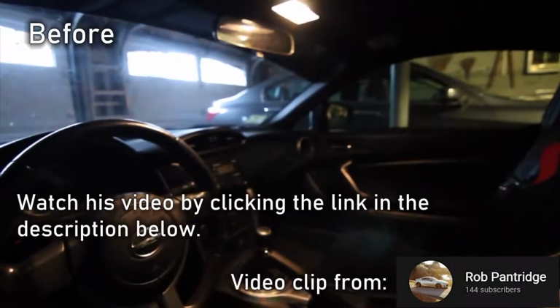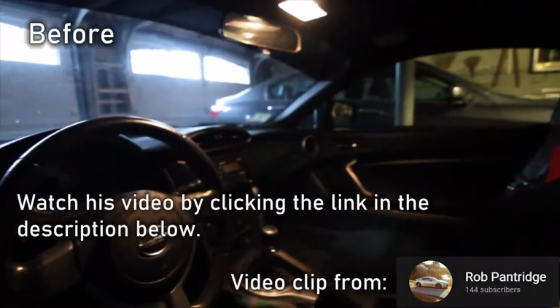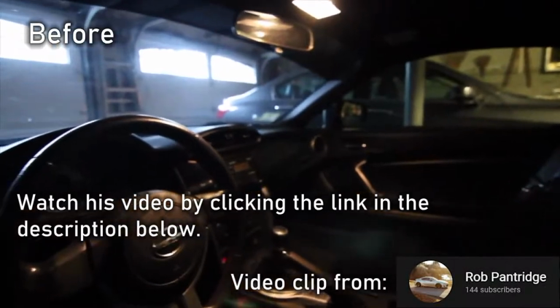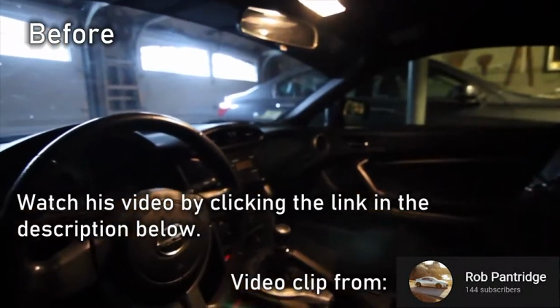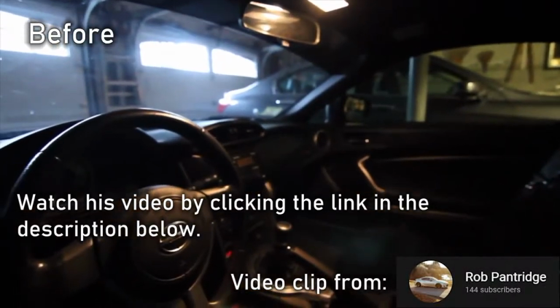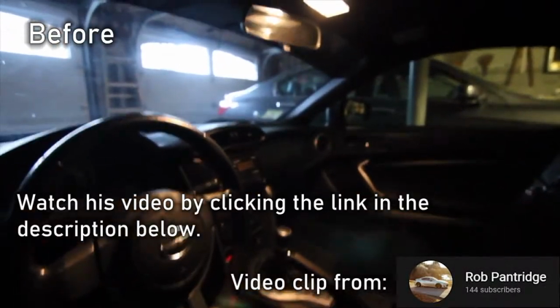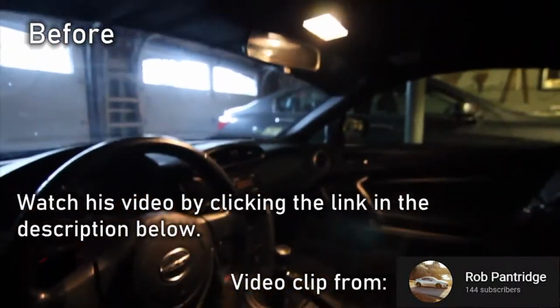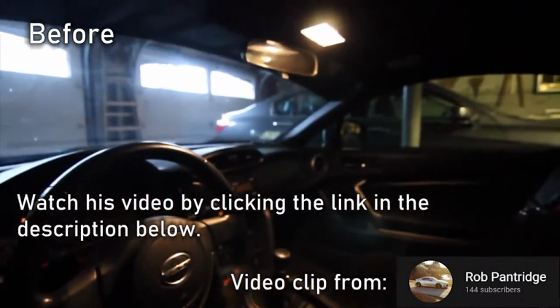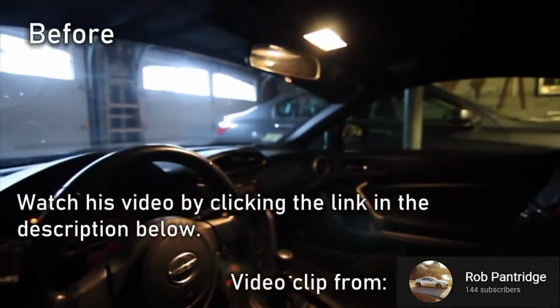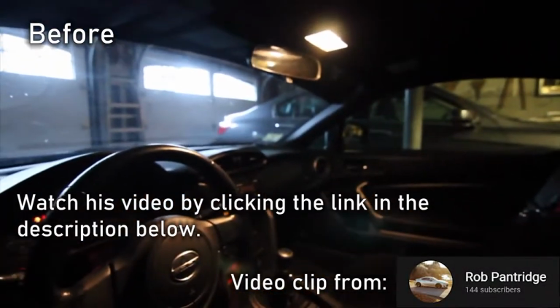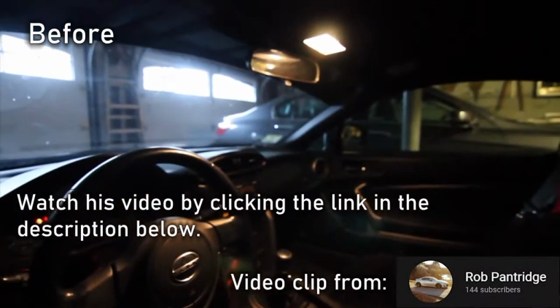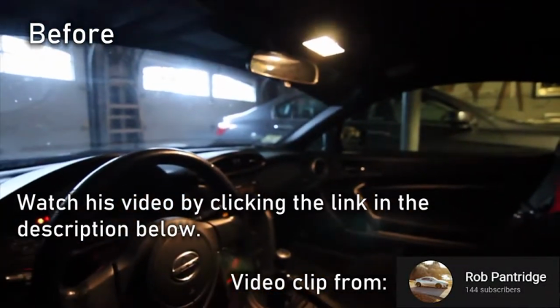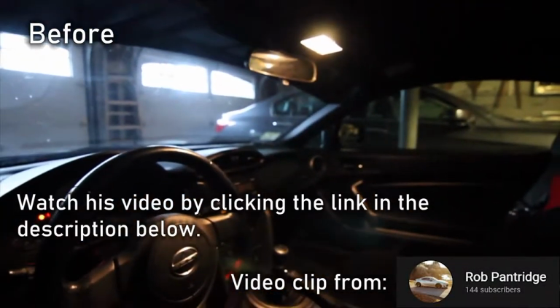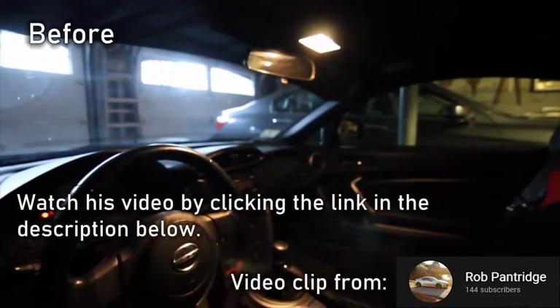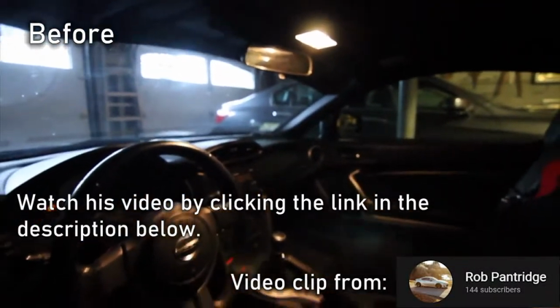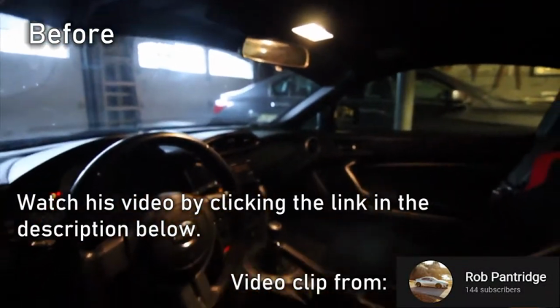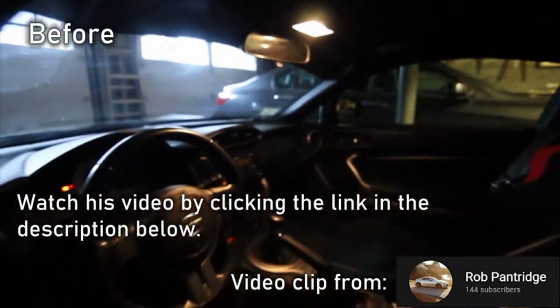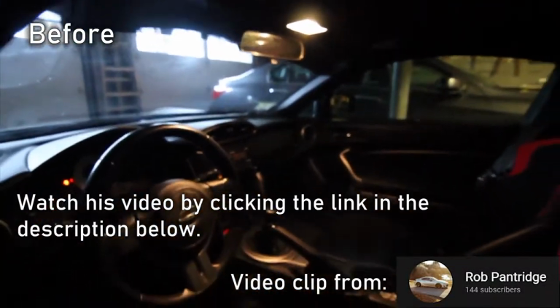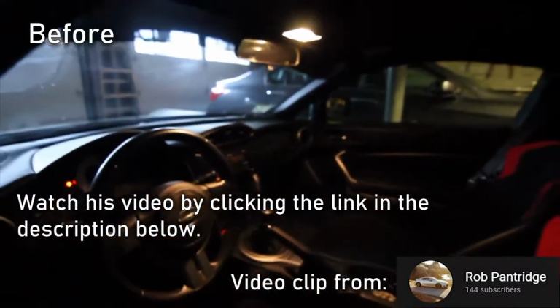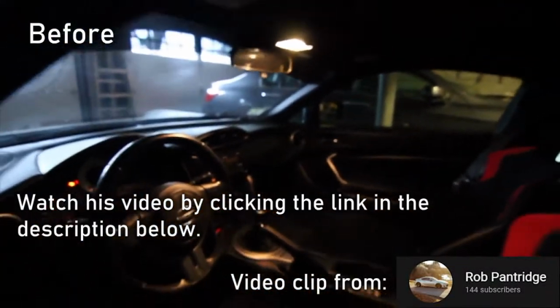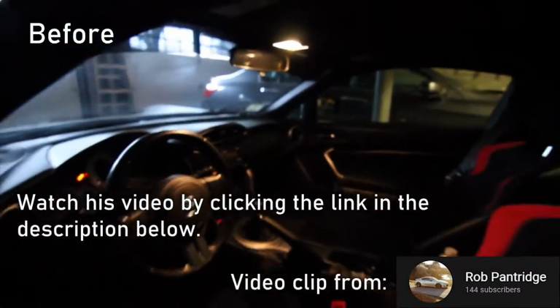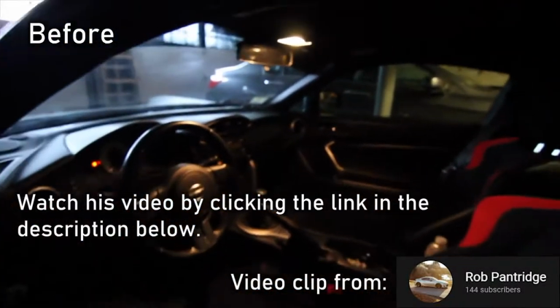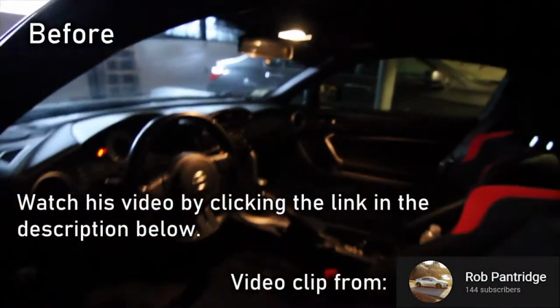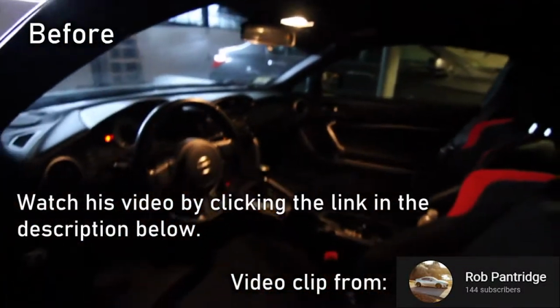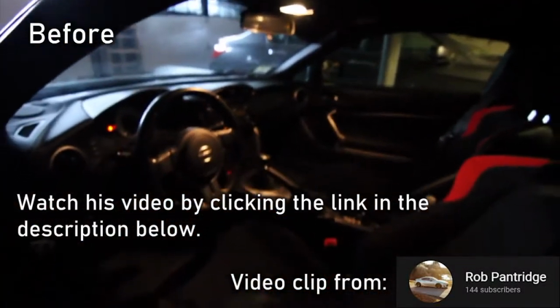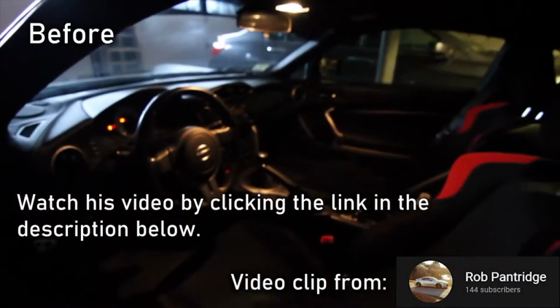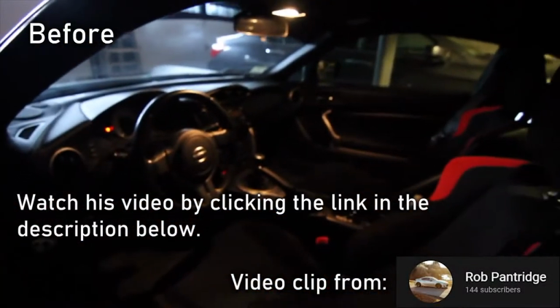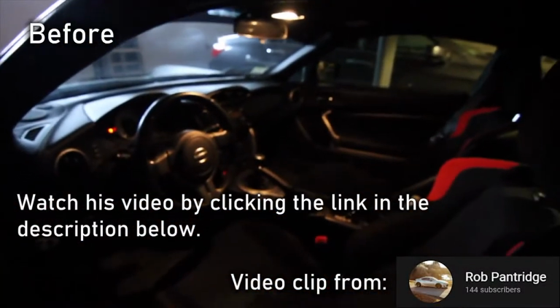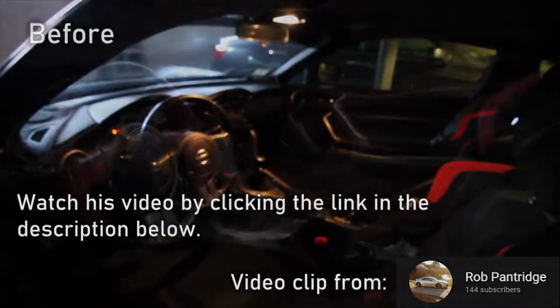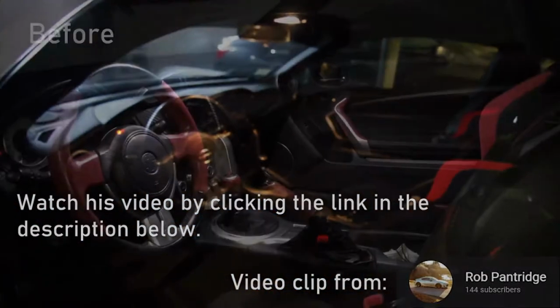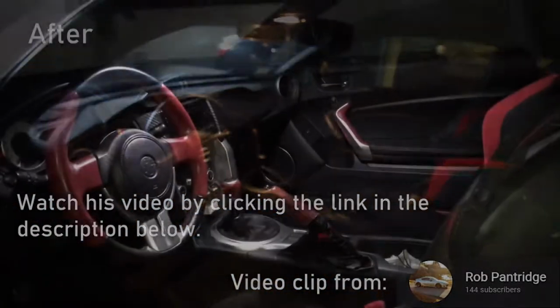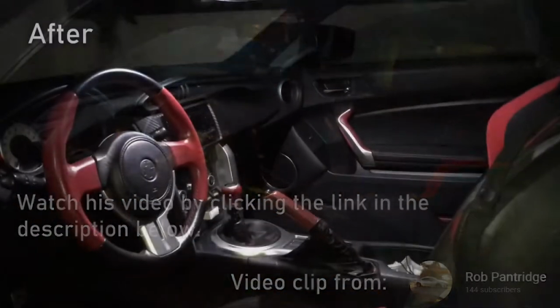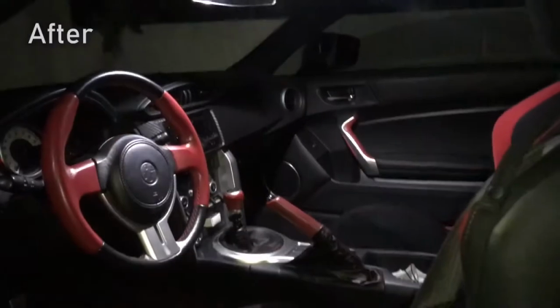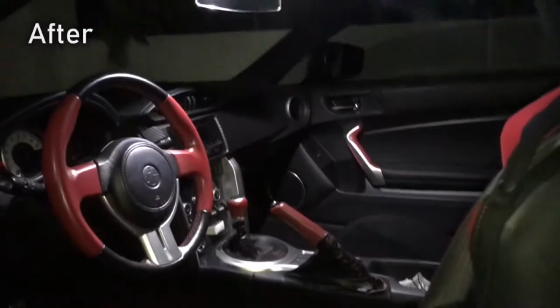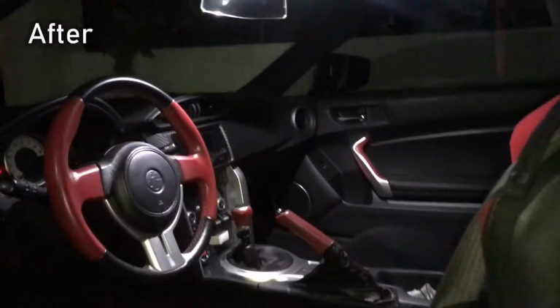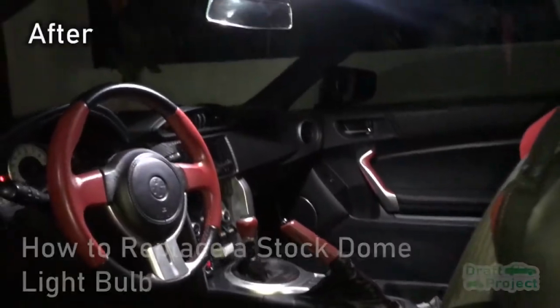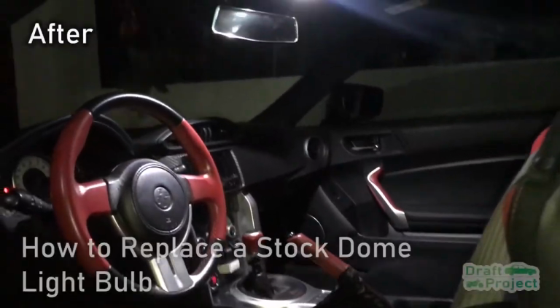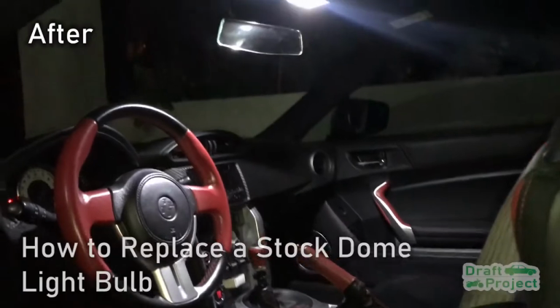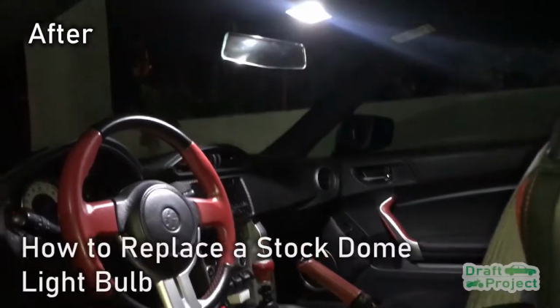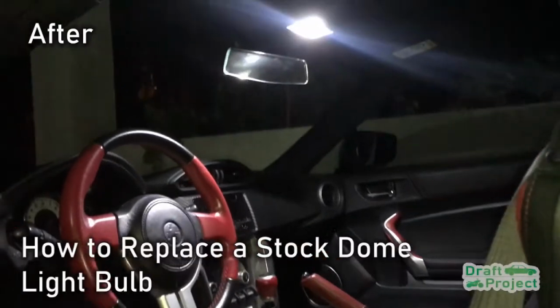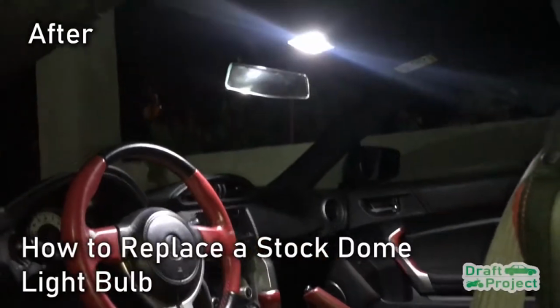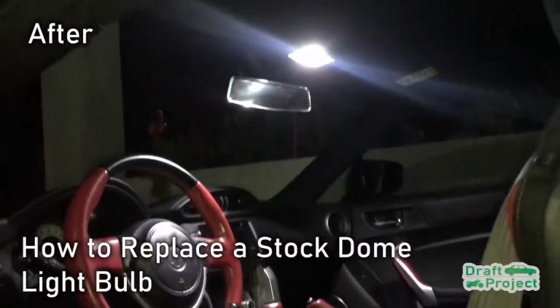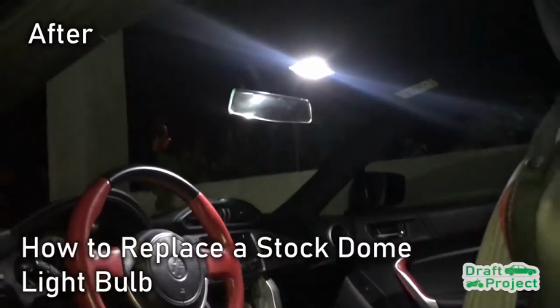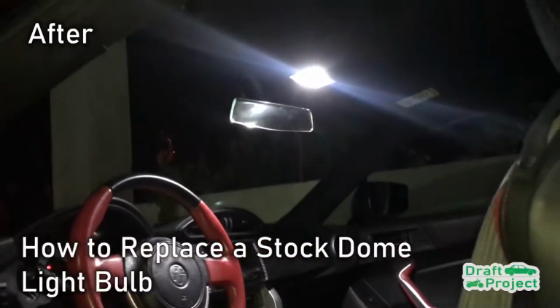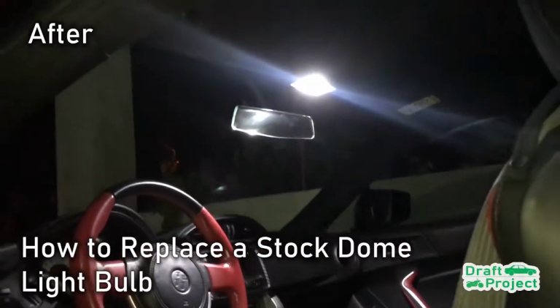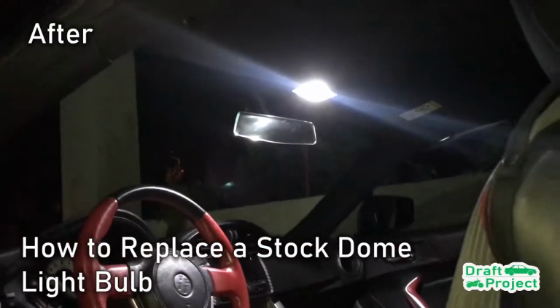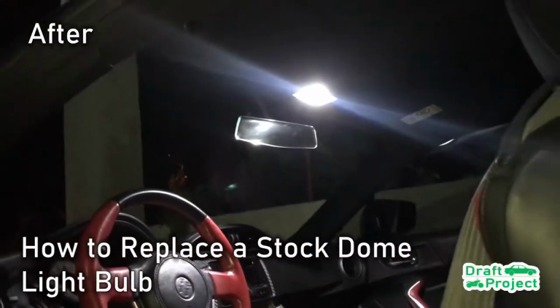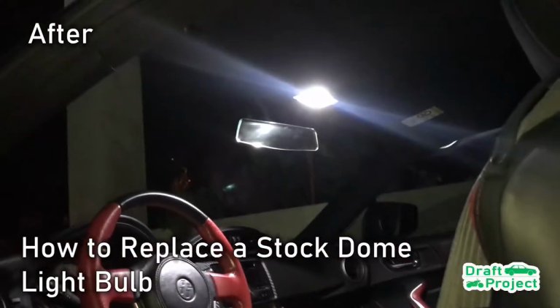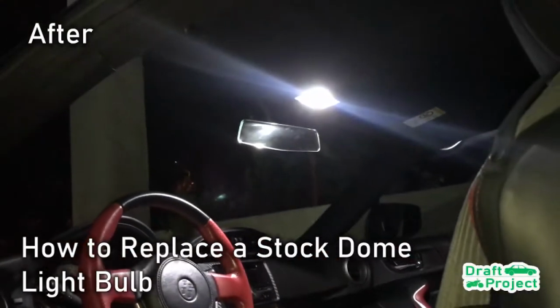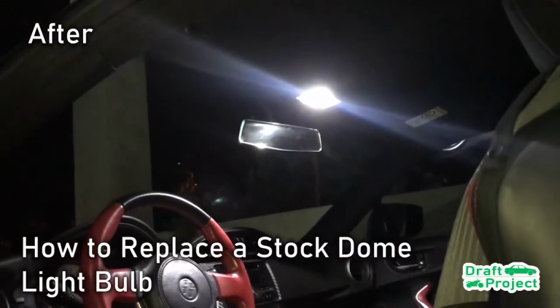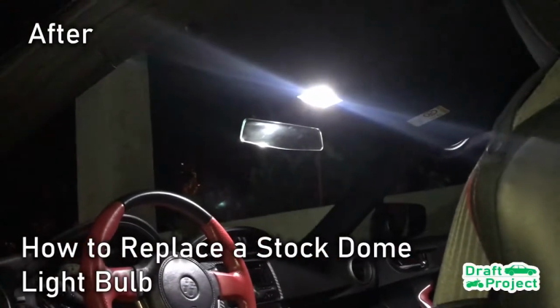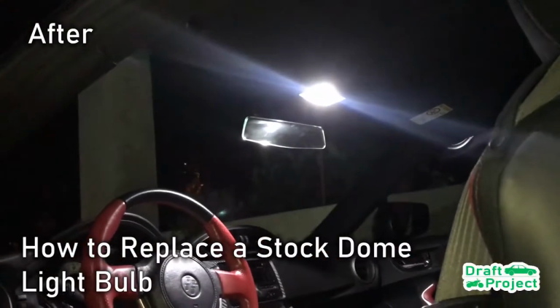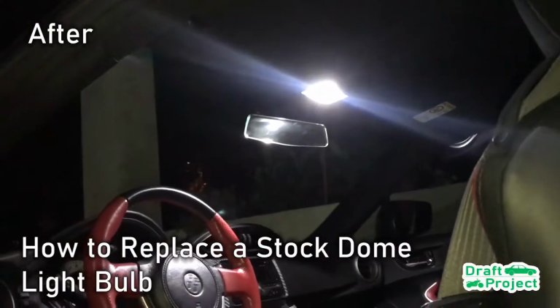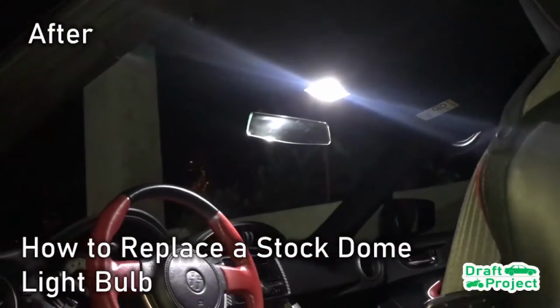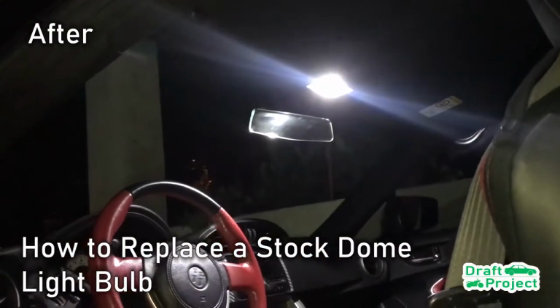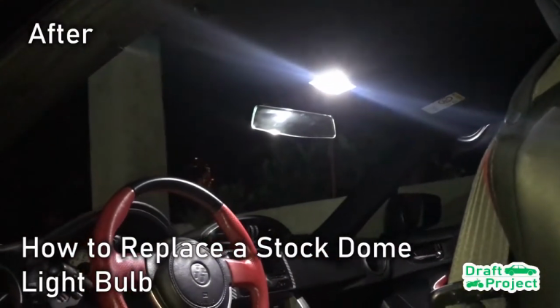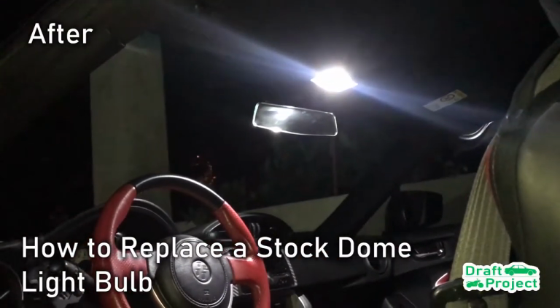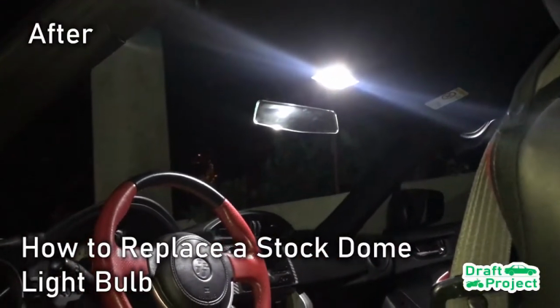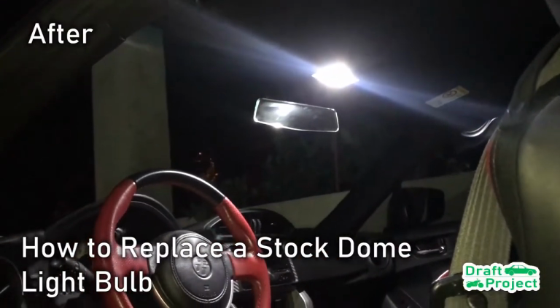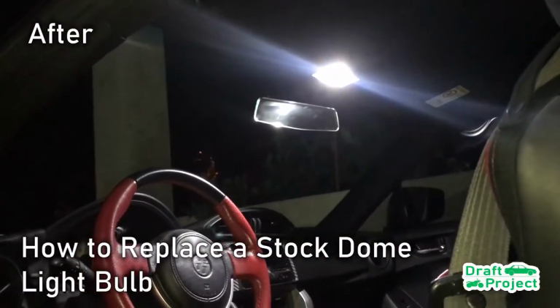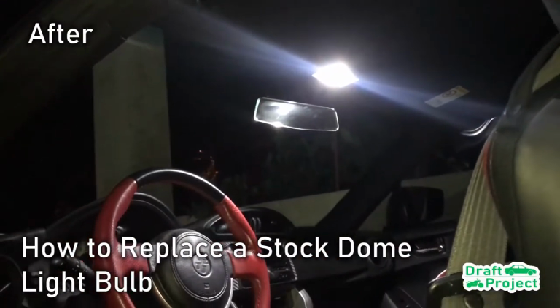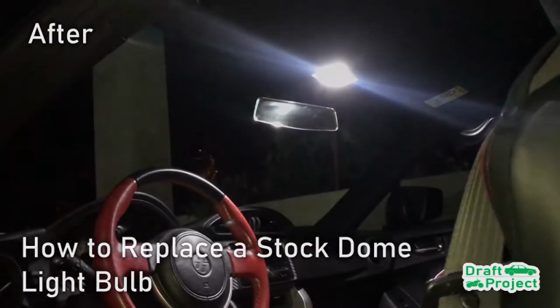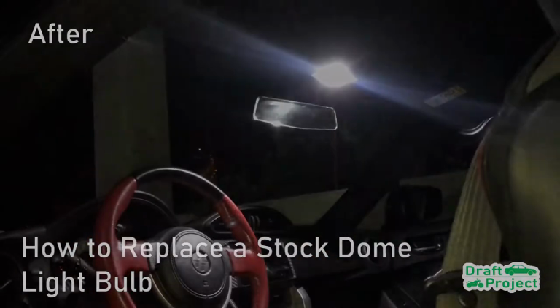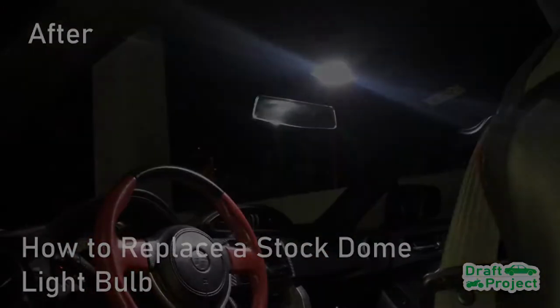Hi guys and welcome to Draft Project. Today, I'm gonna show you how to replace a stock dome light bulb.